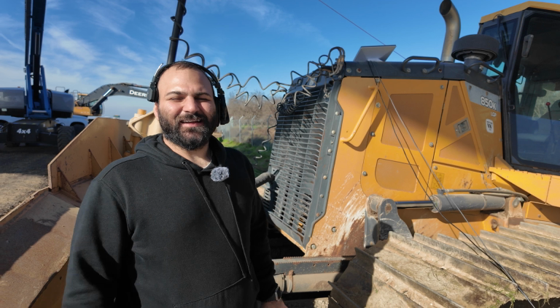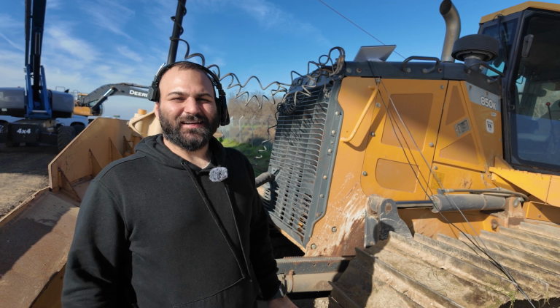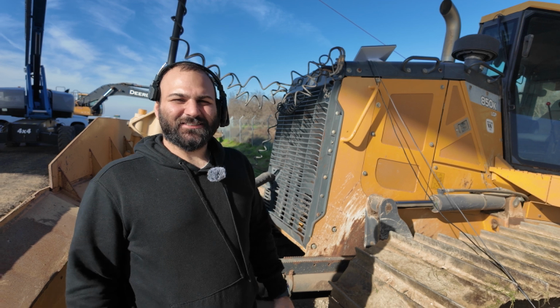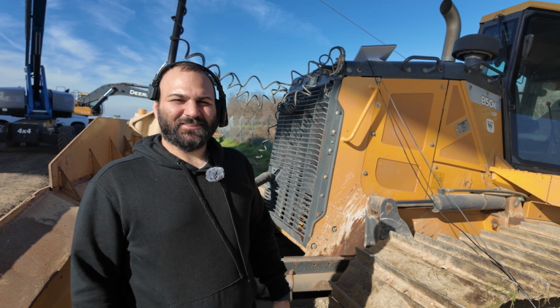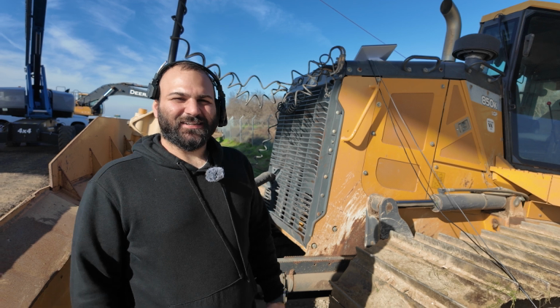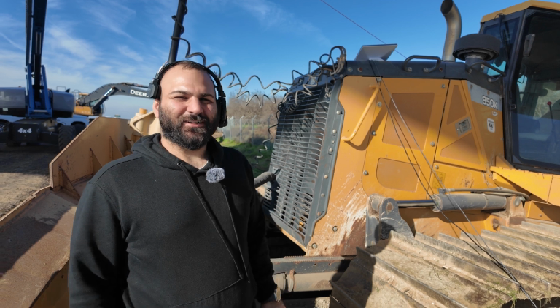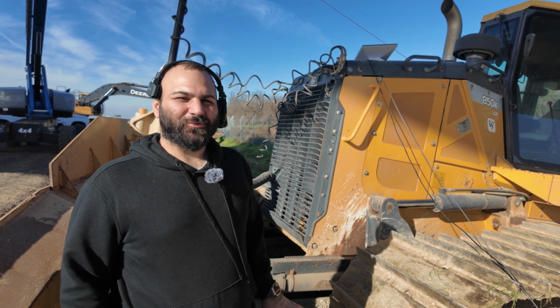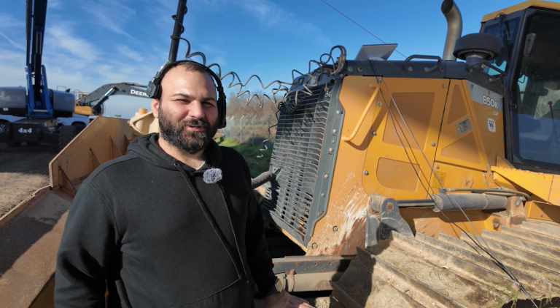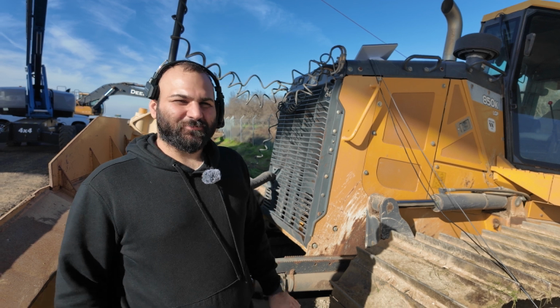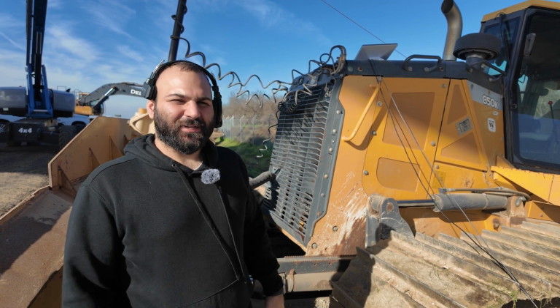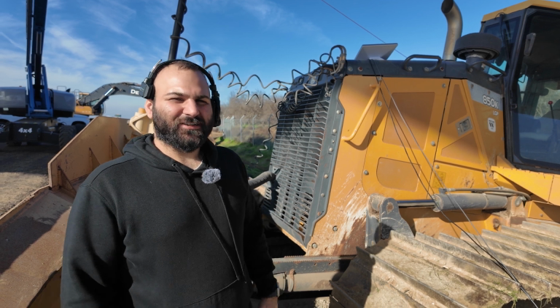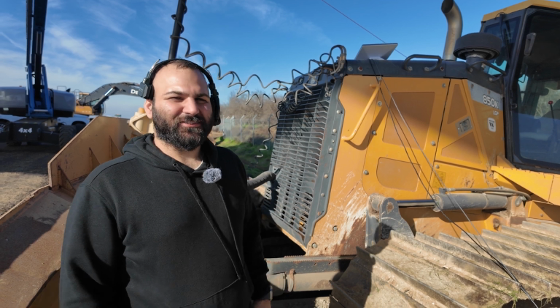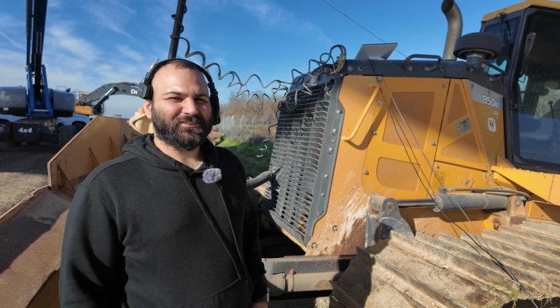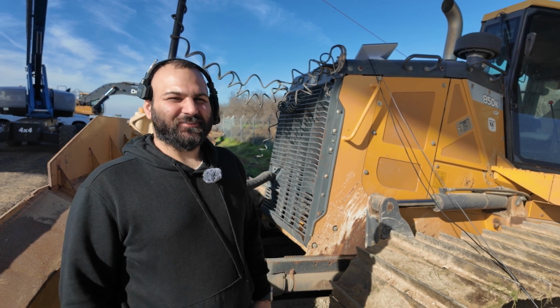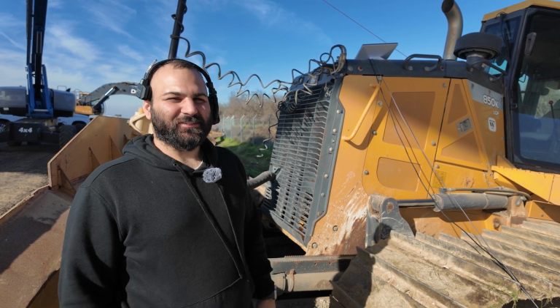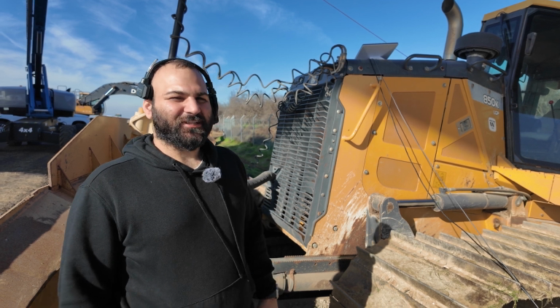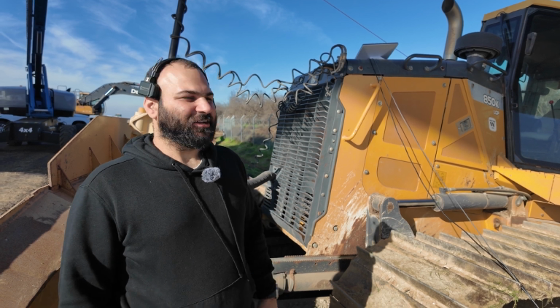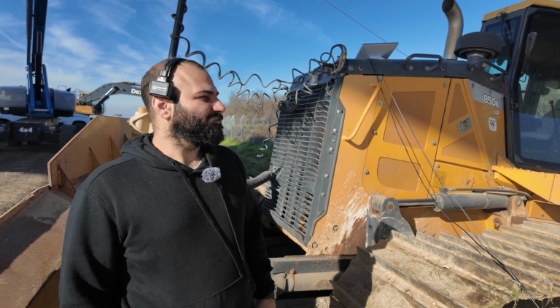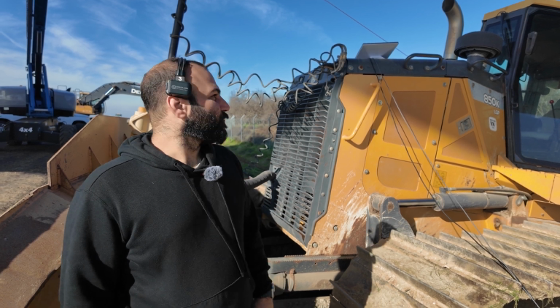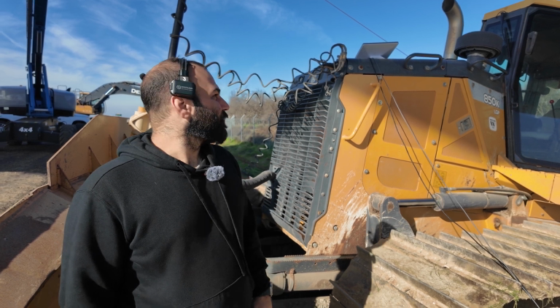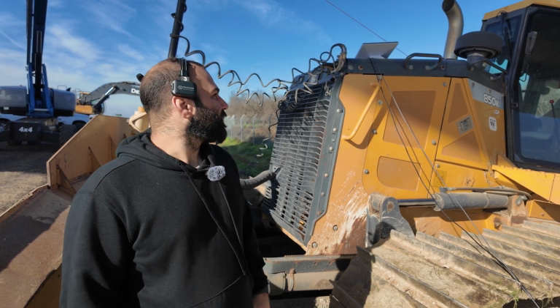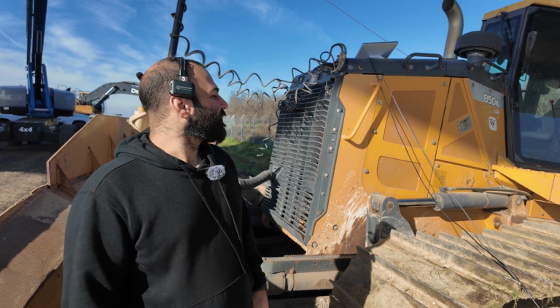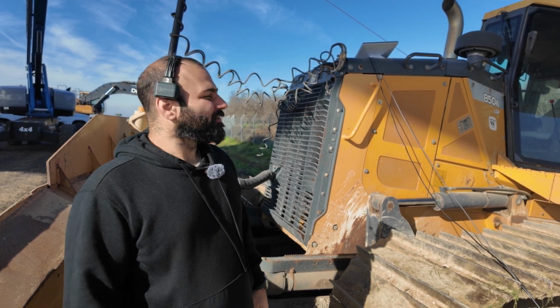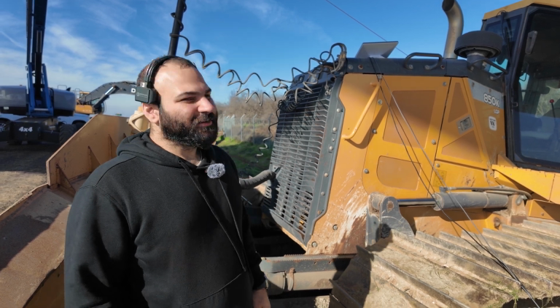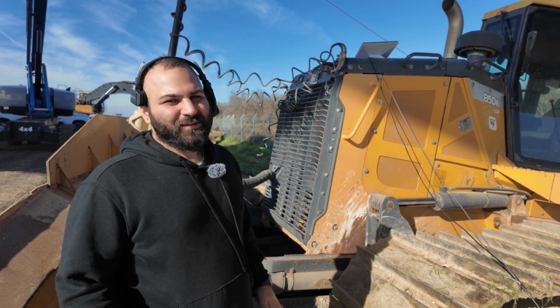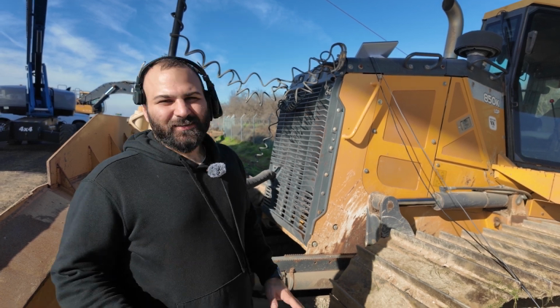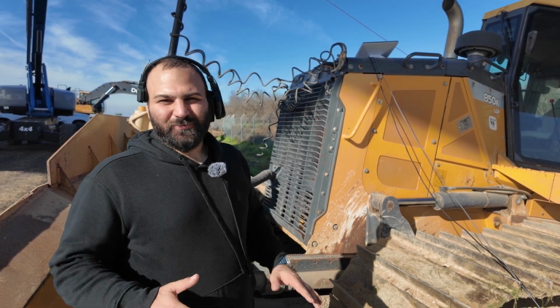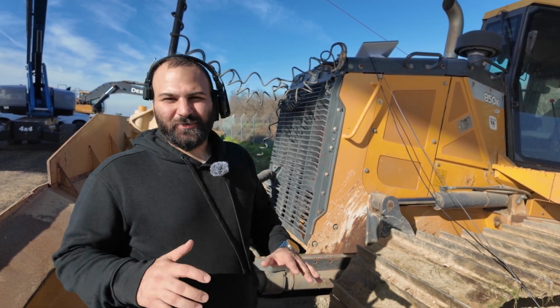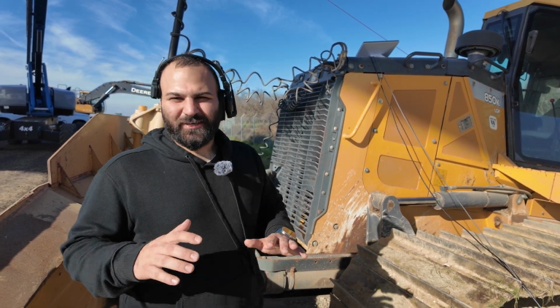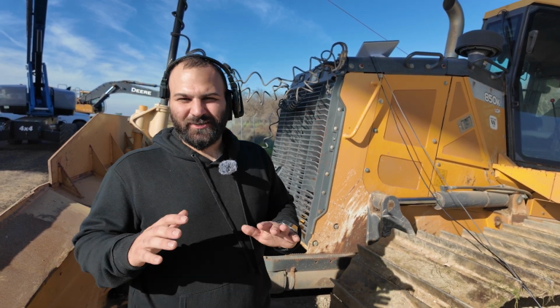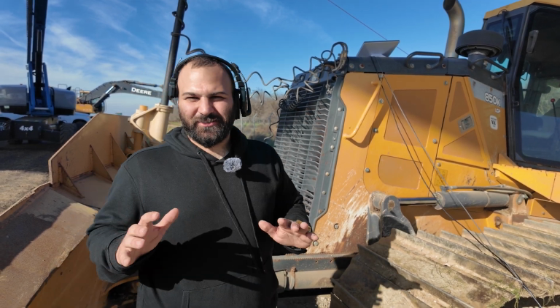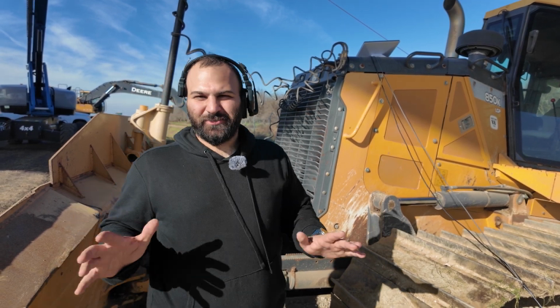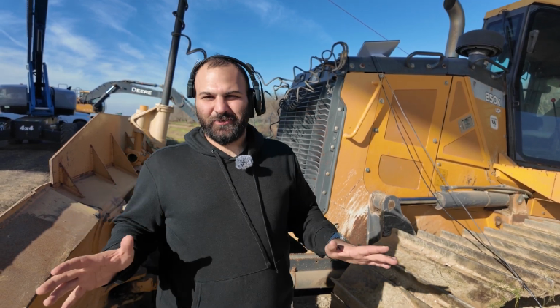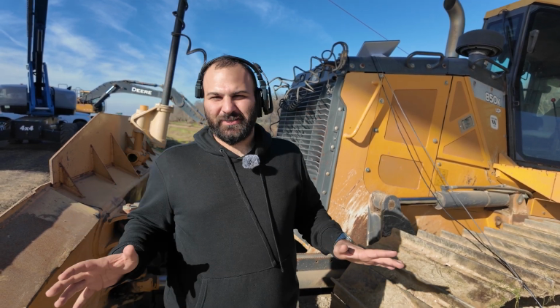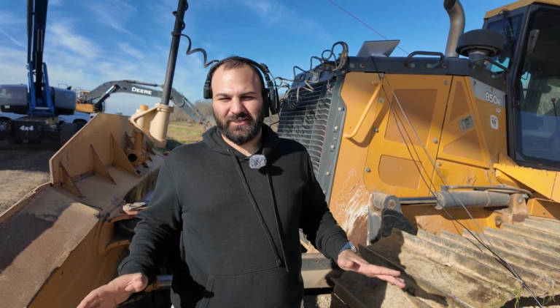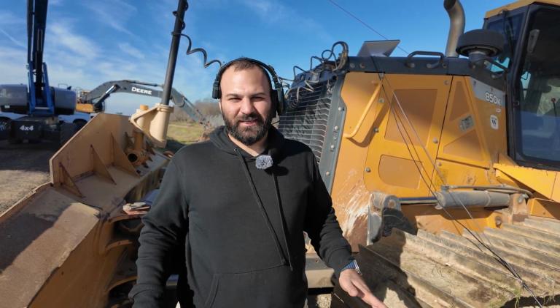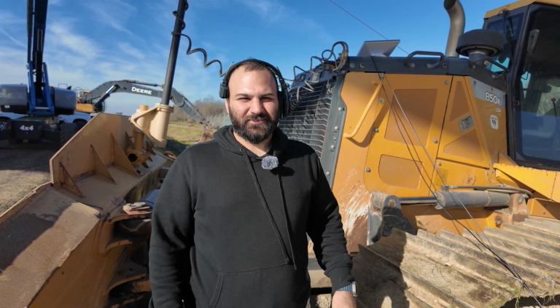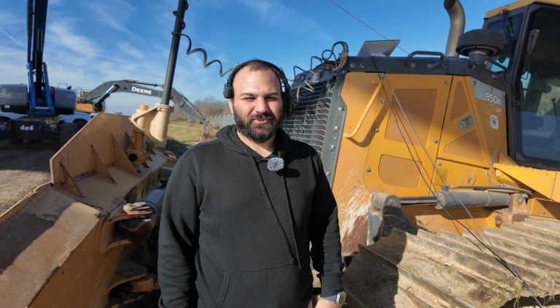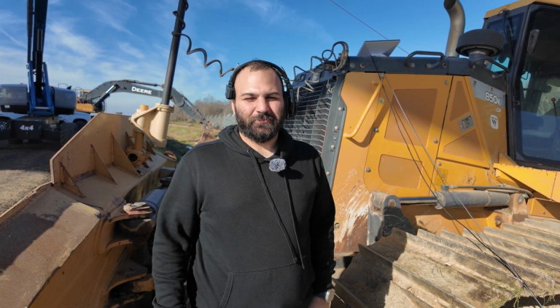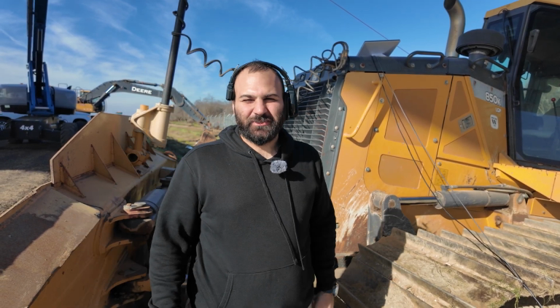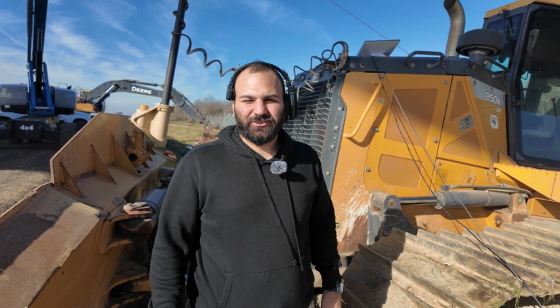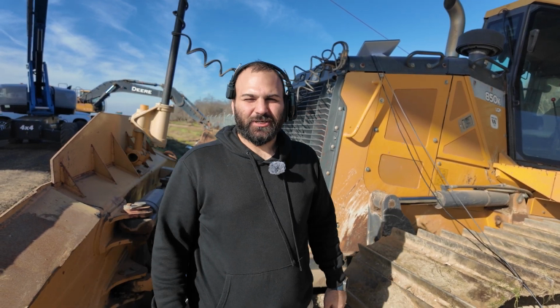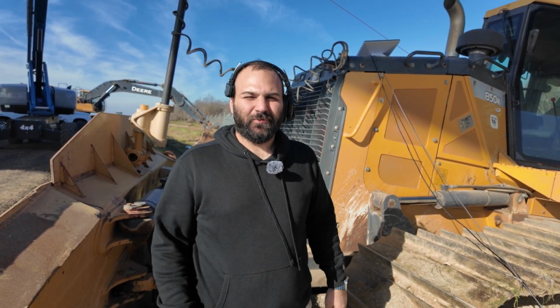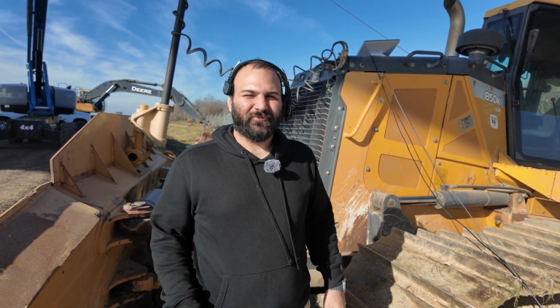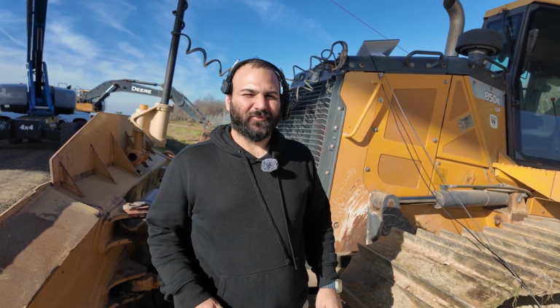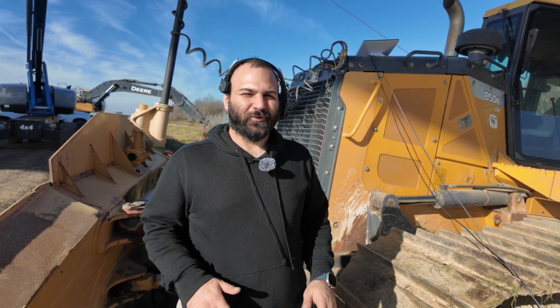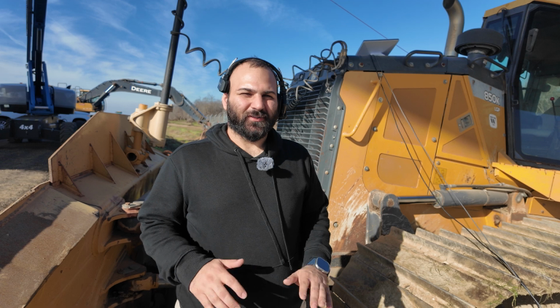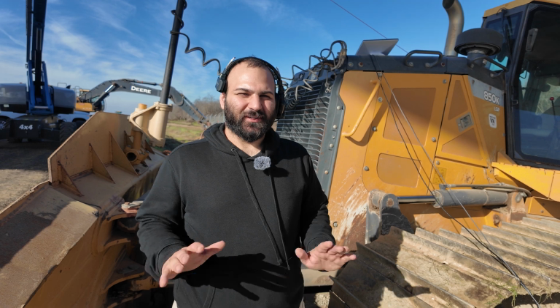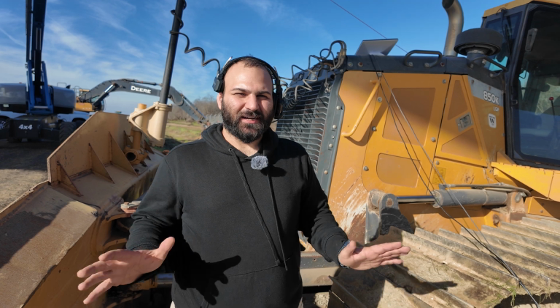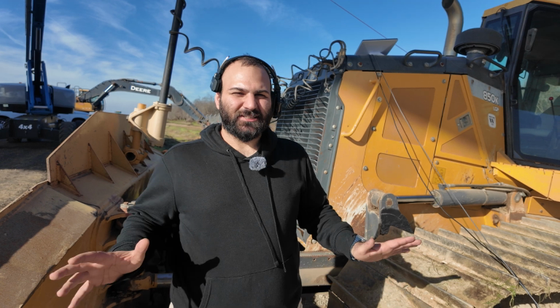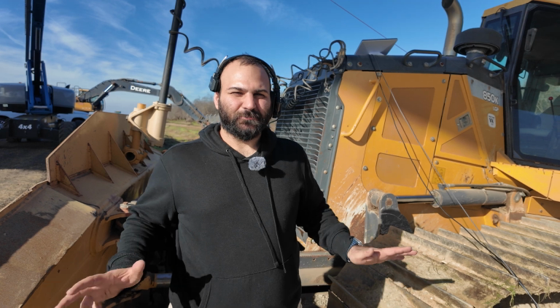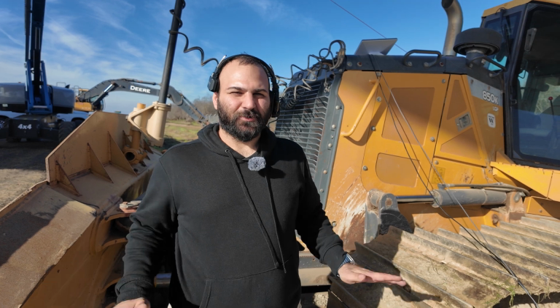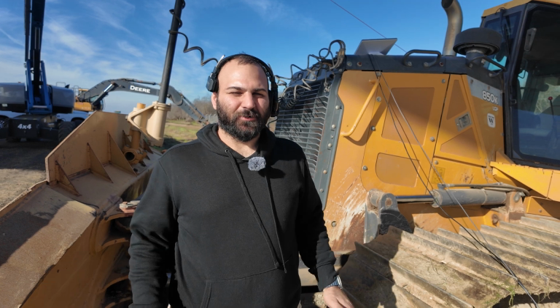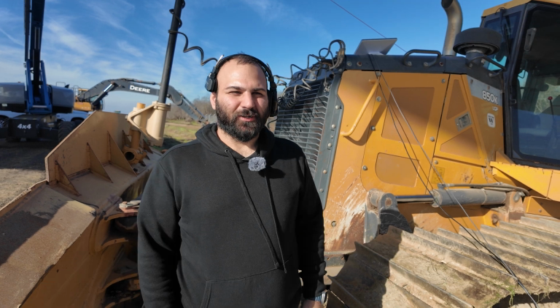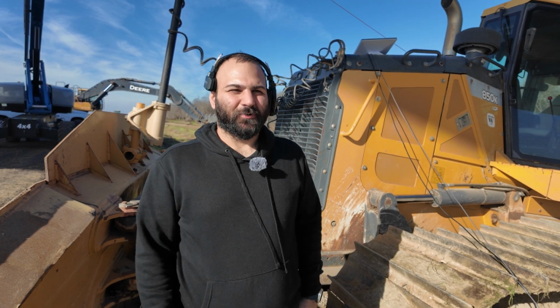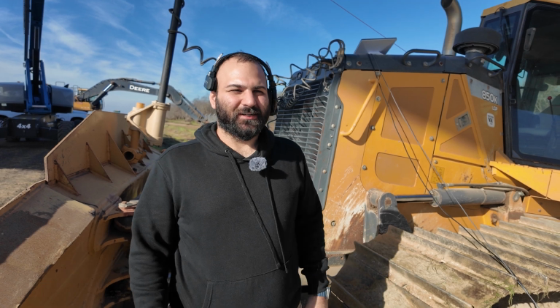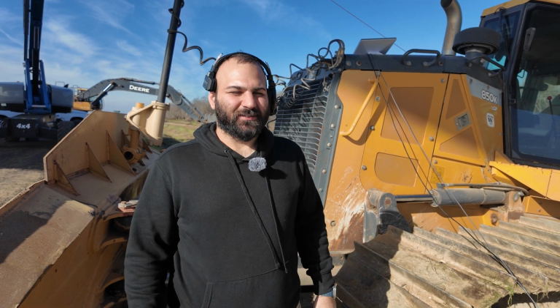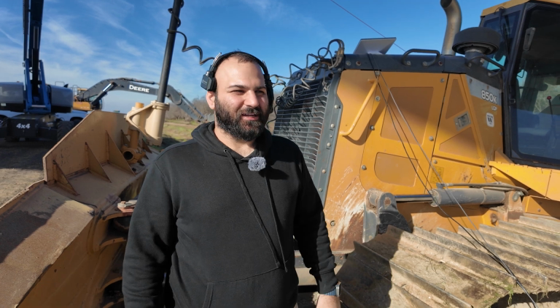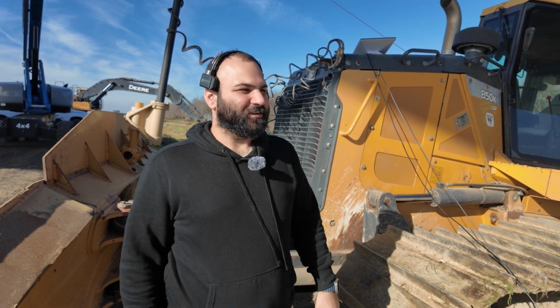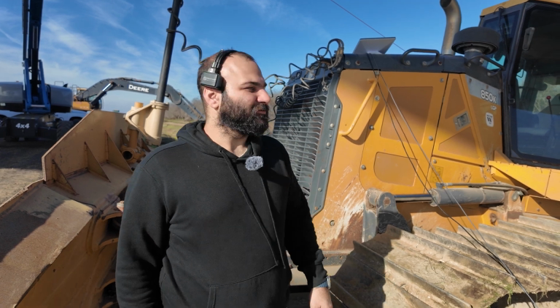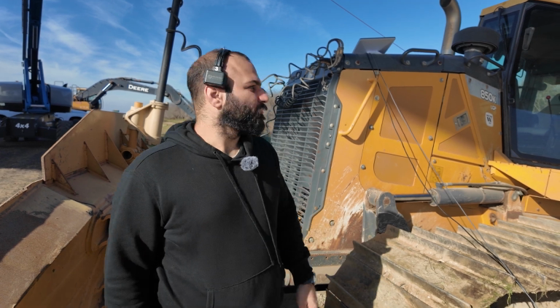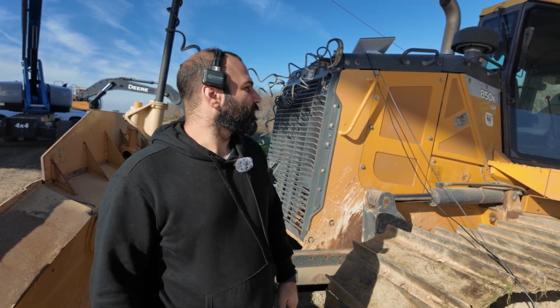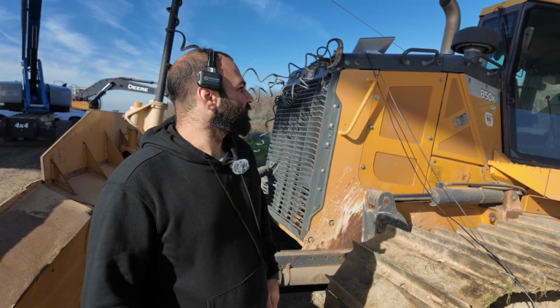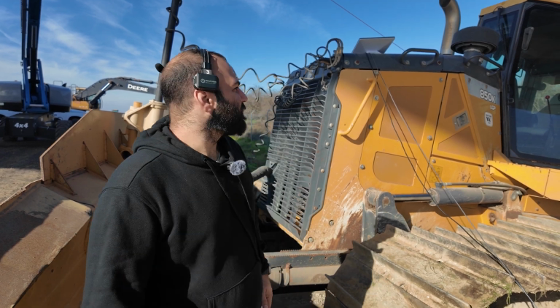Hey guys, today we're in Bakersfield, California. We are doing a live streaming job for the High Speed Railway in California.